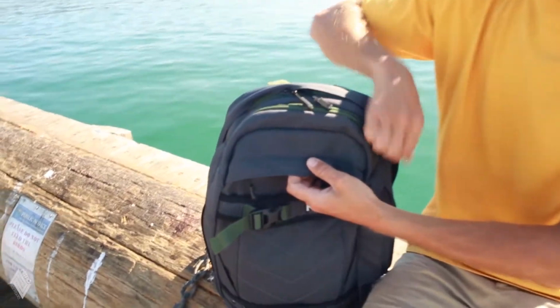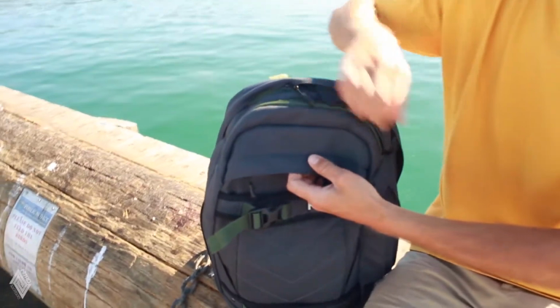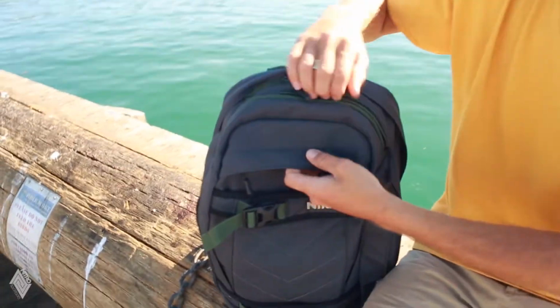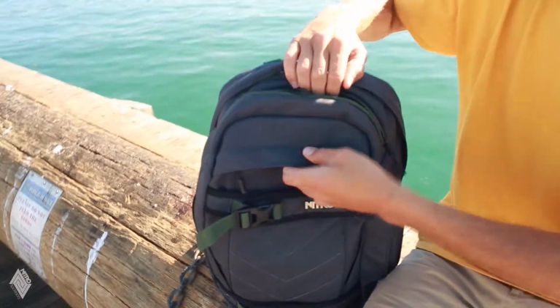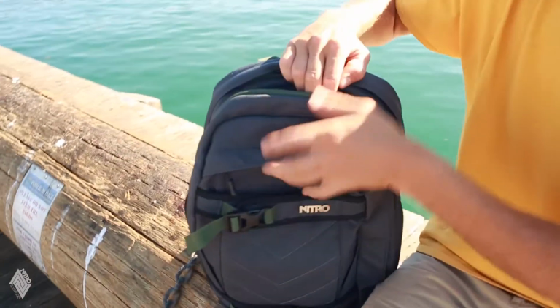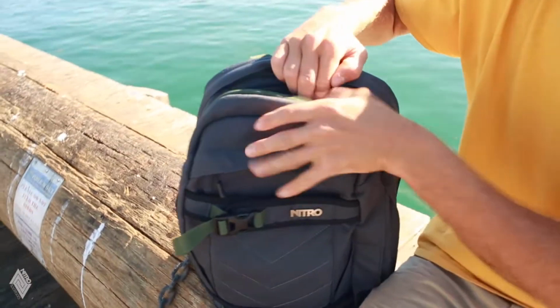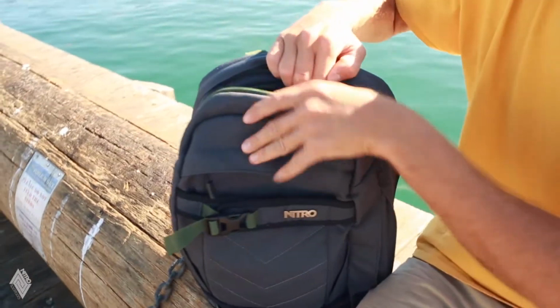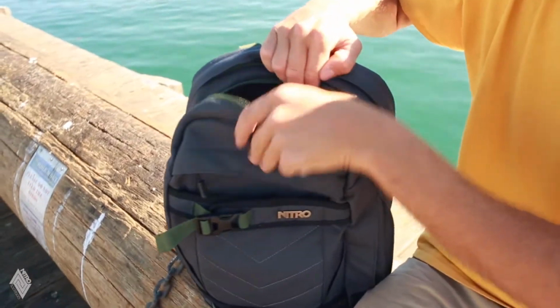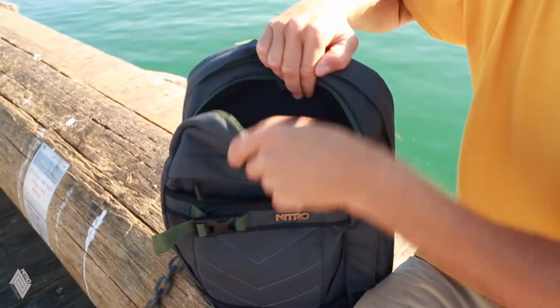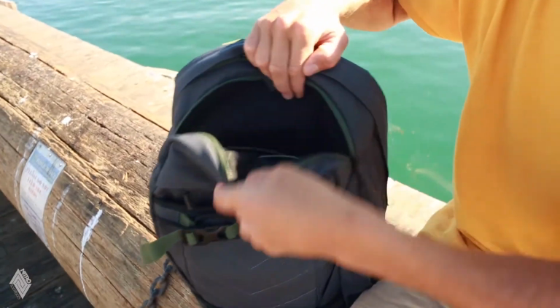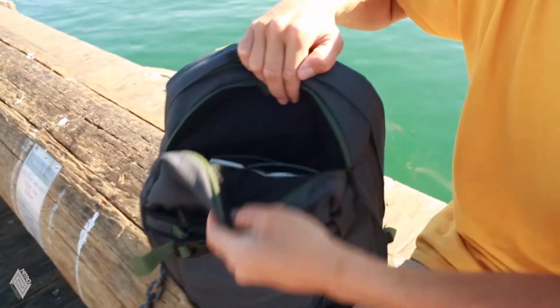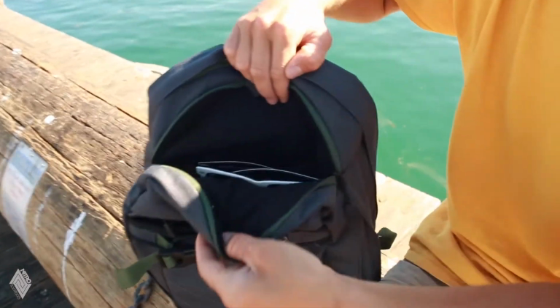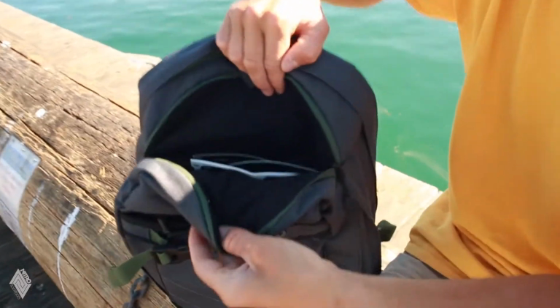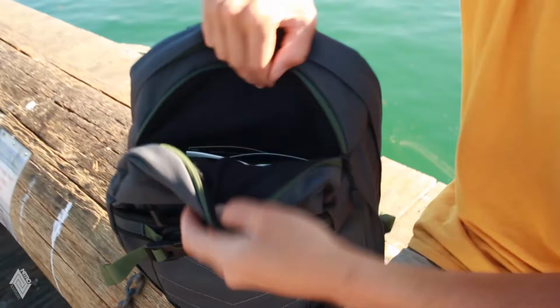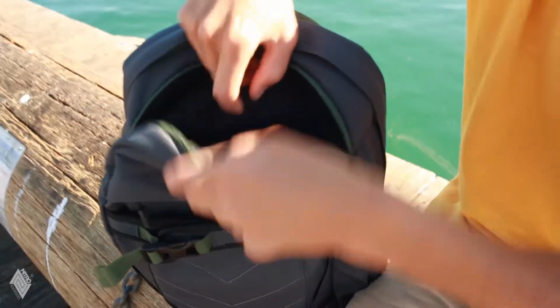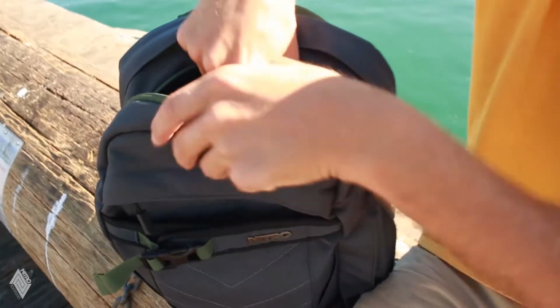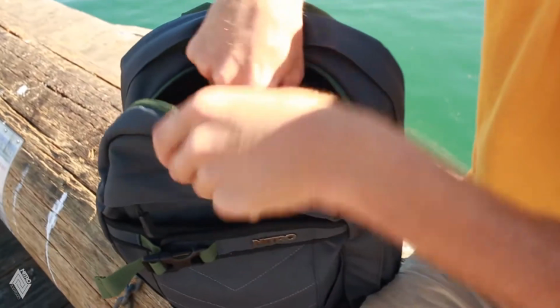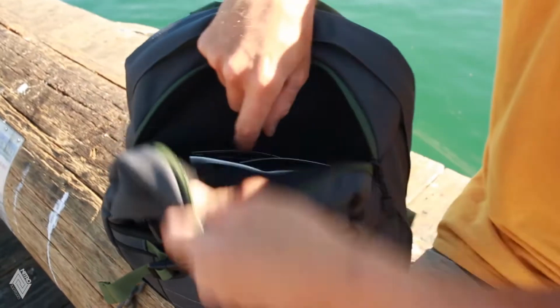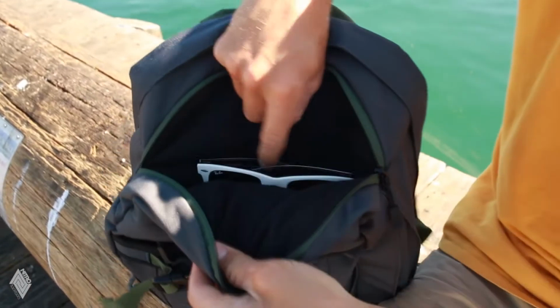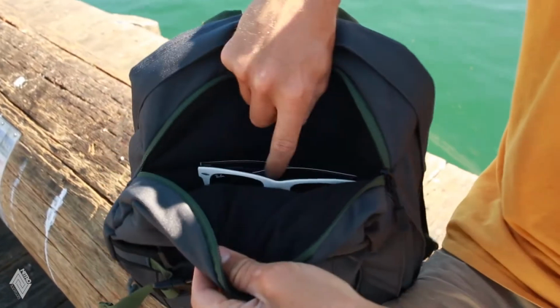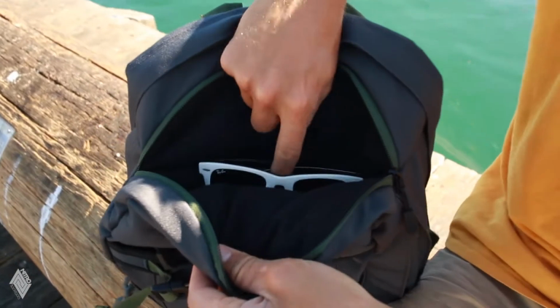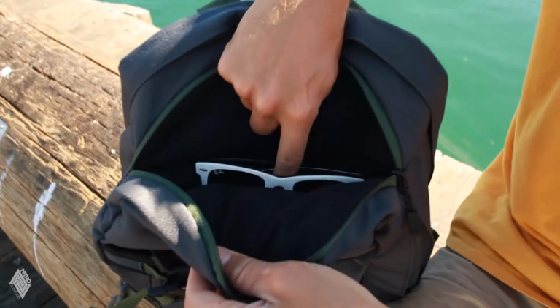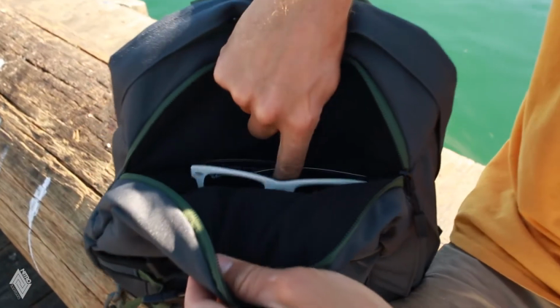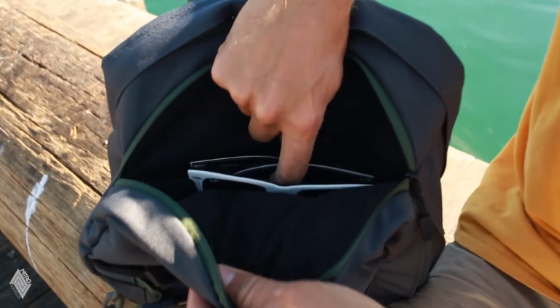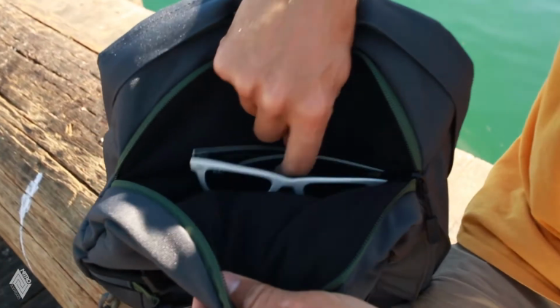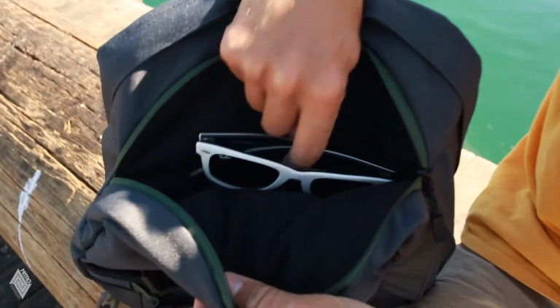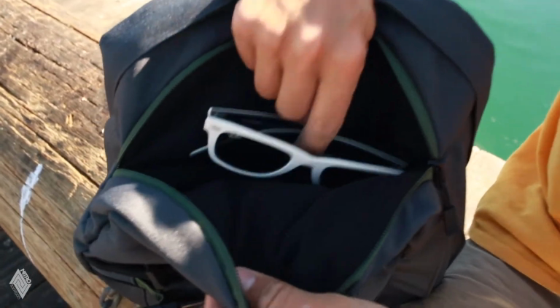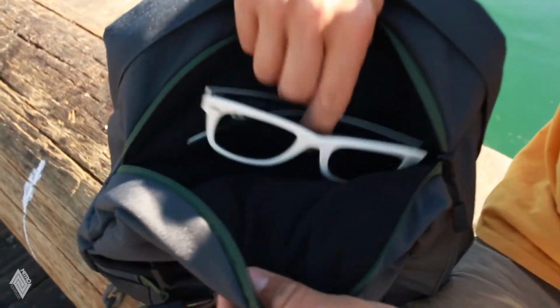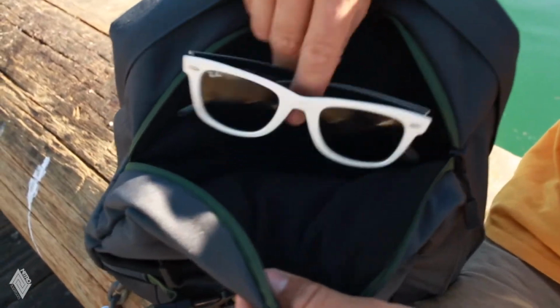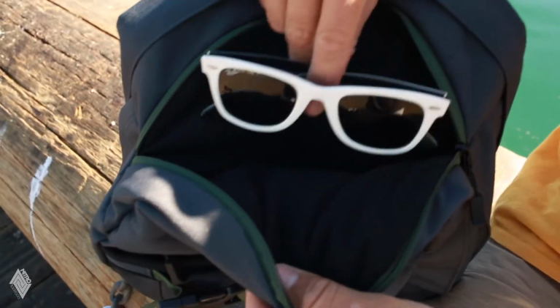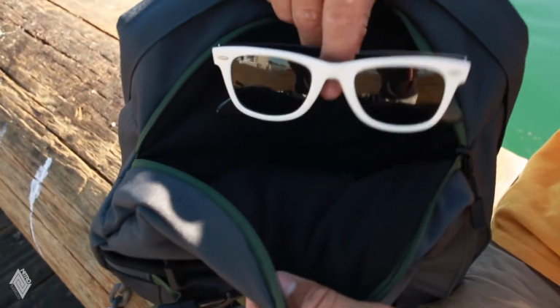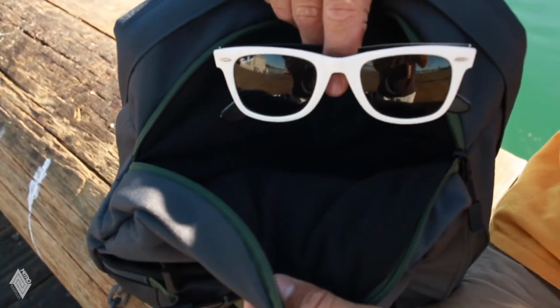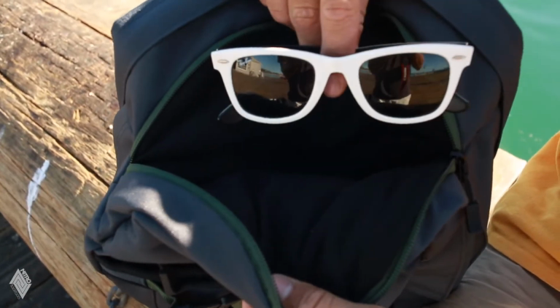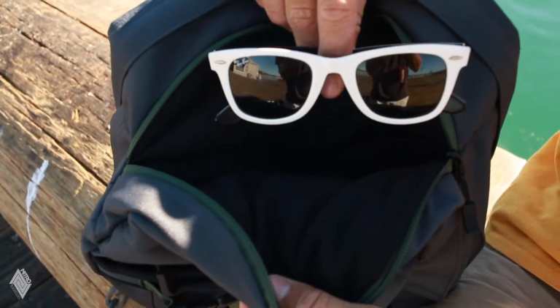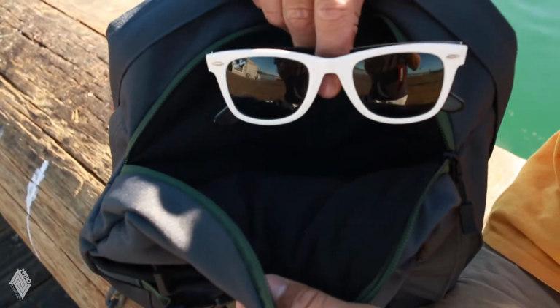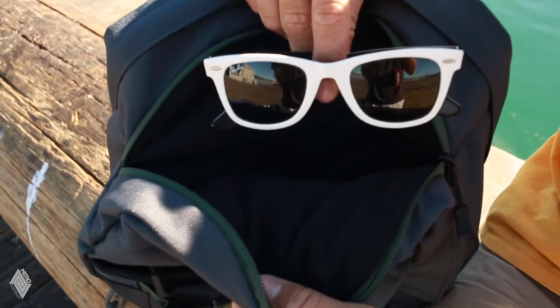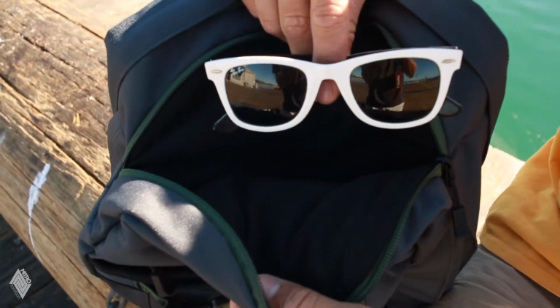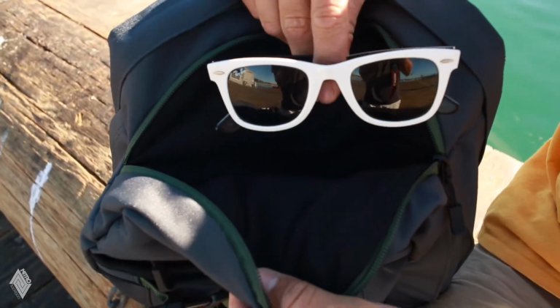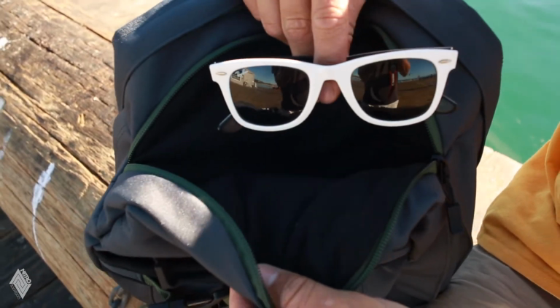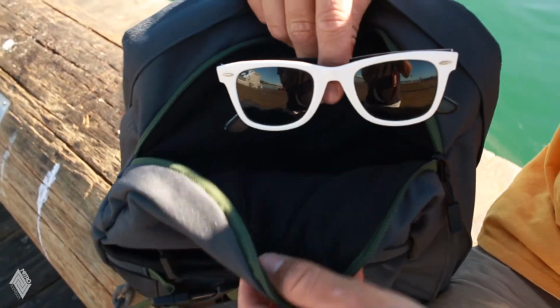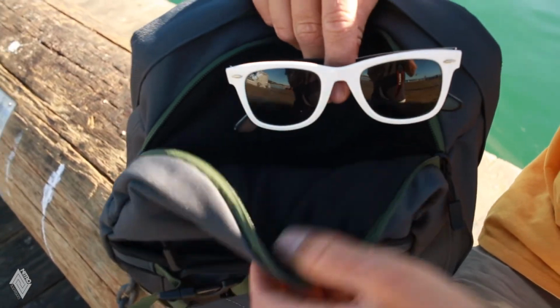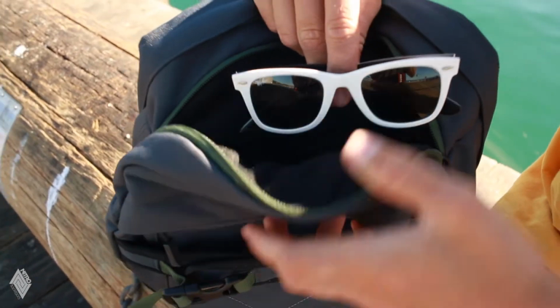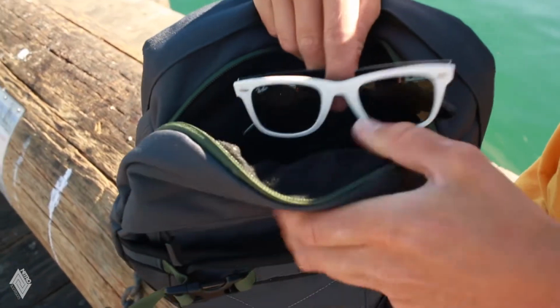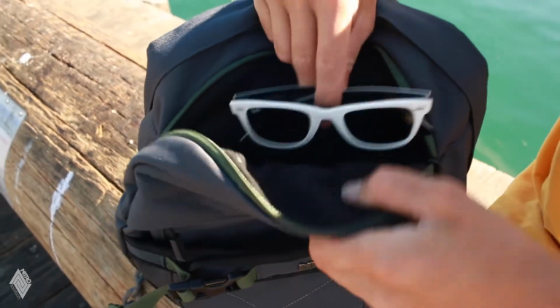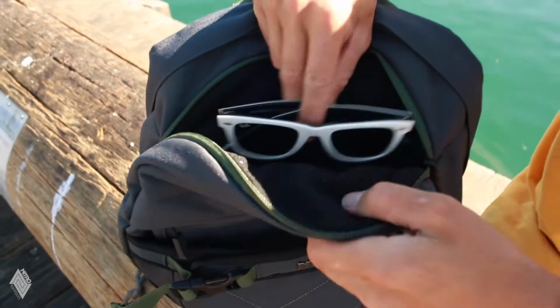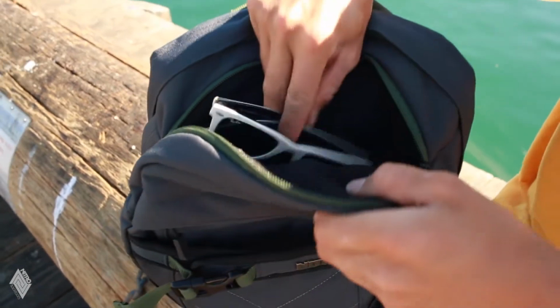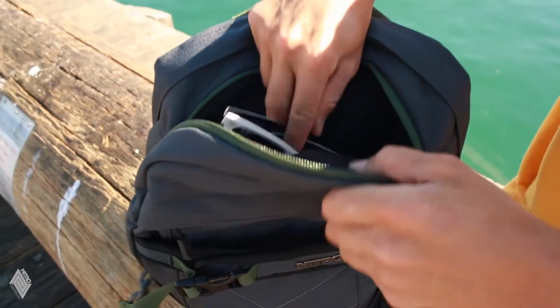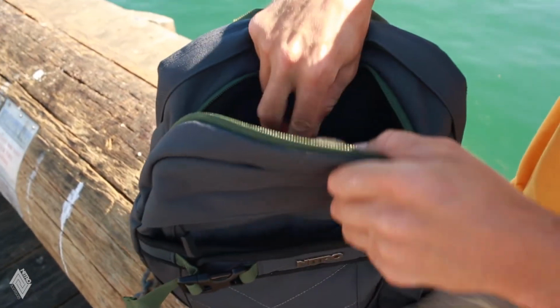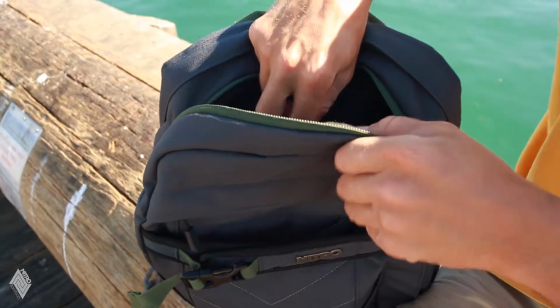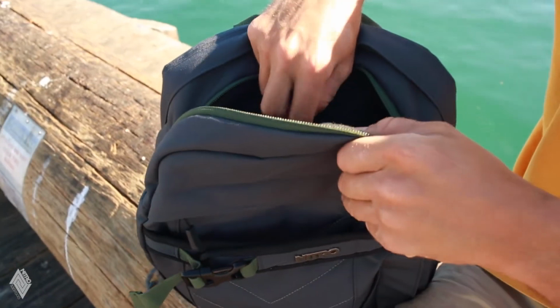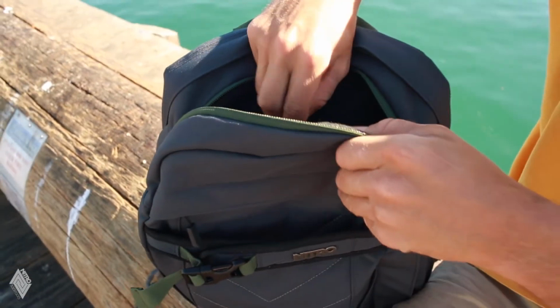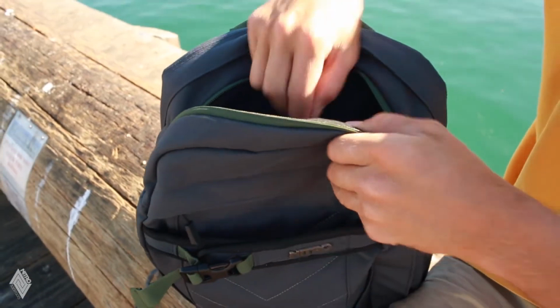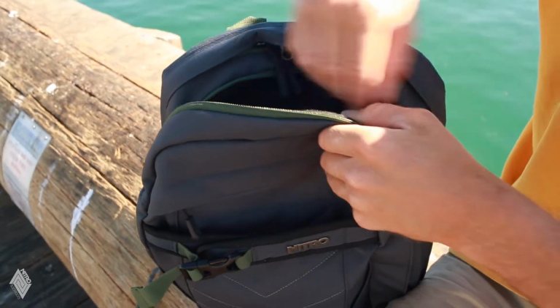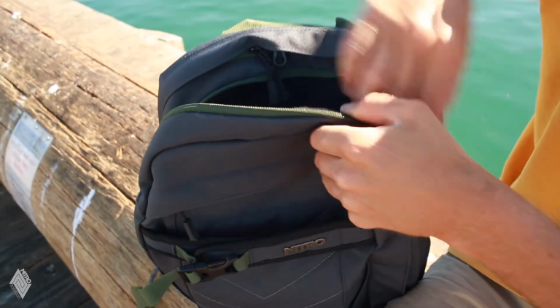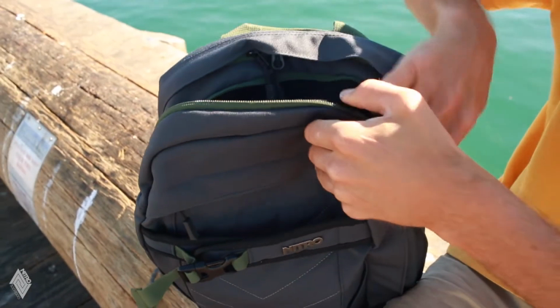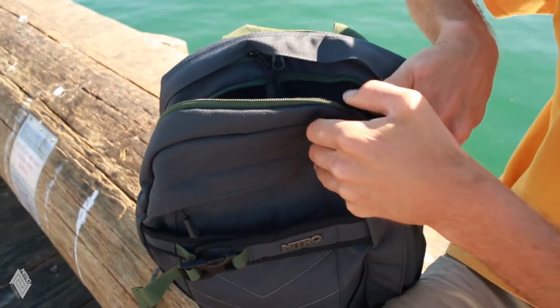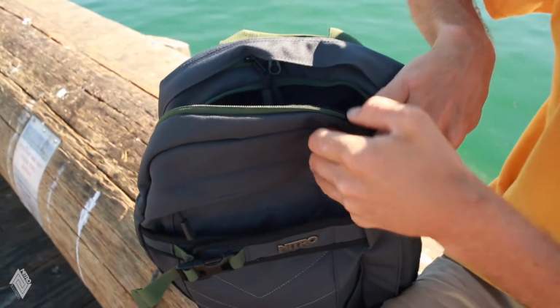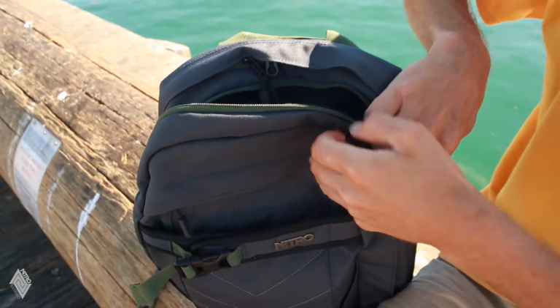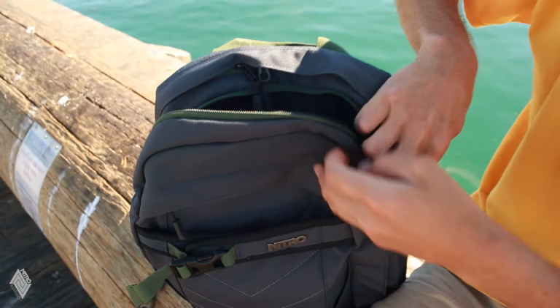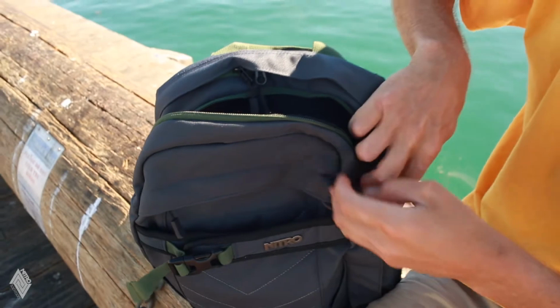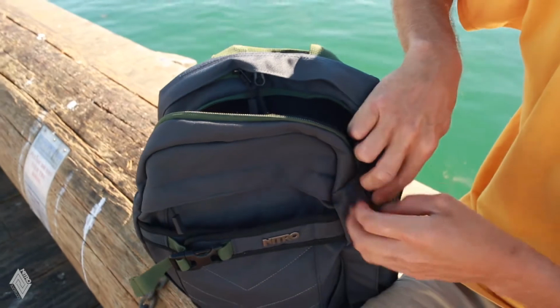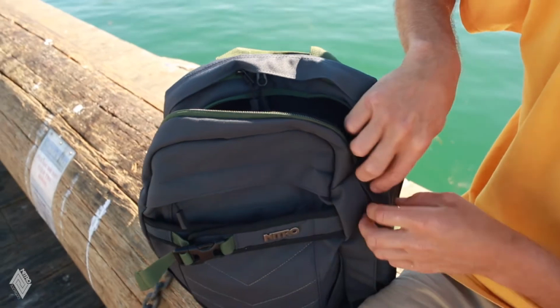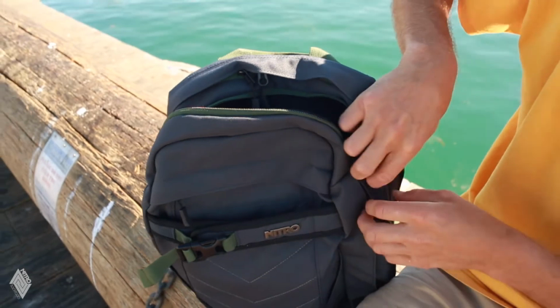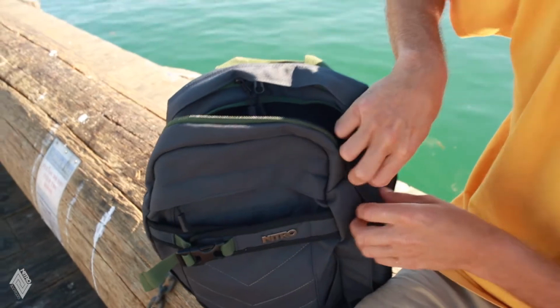This compartment features a soft, special lining for keeping your glasses or your snowboarding goggles totally scratch-free.